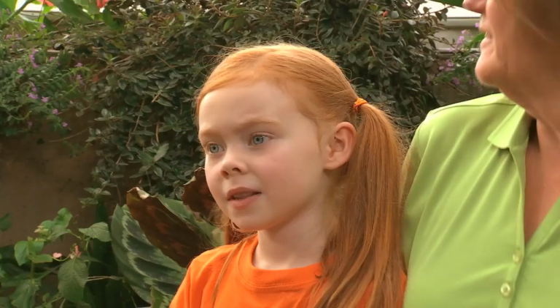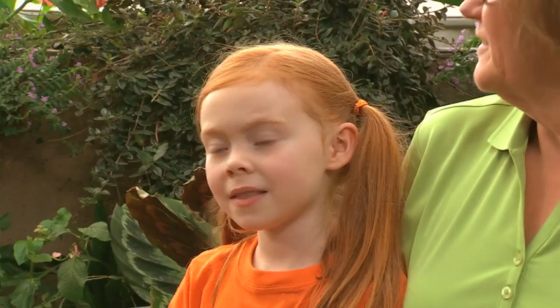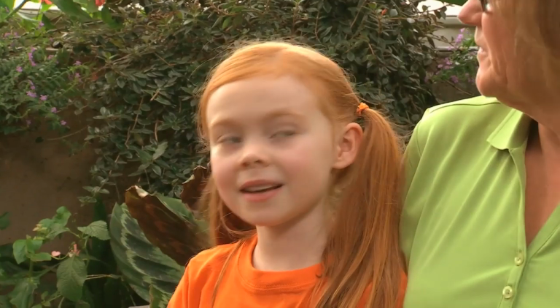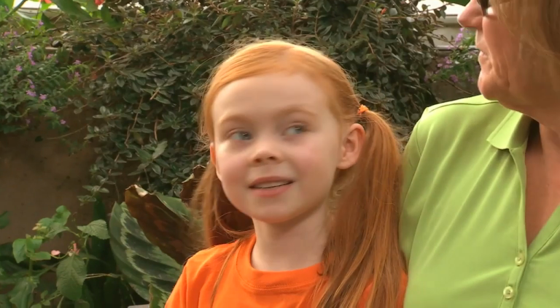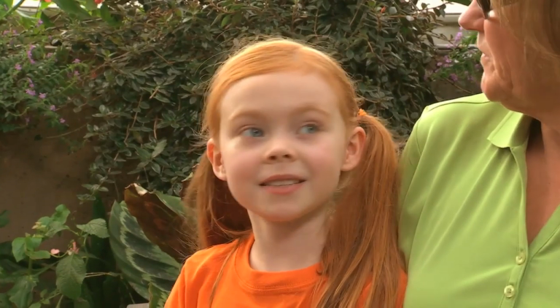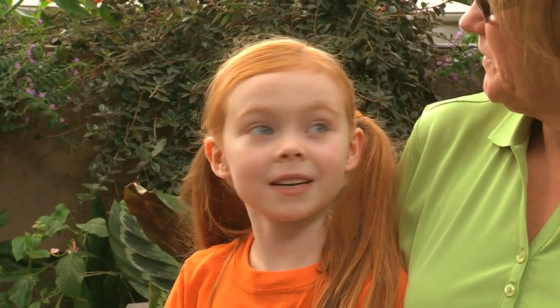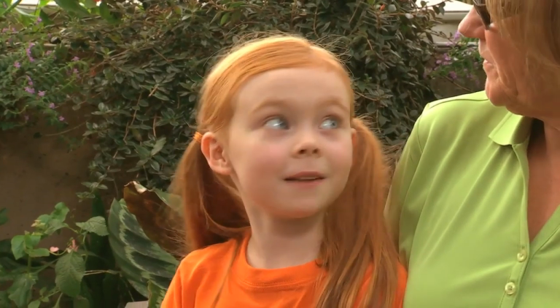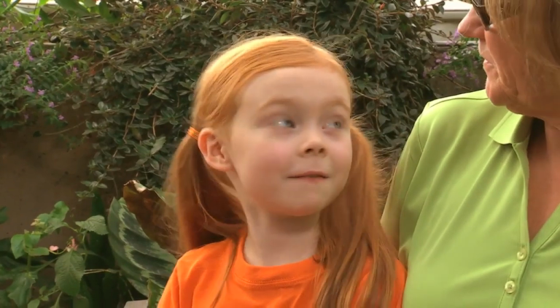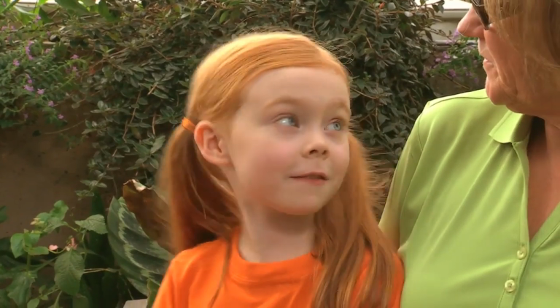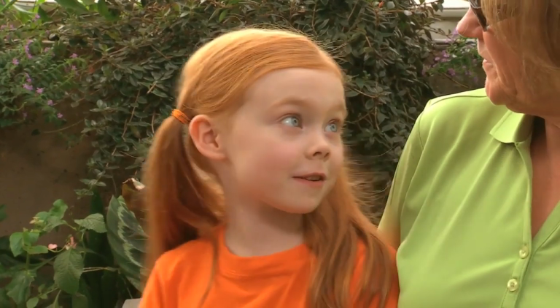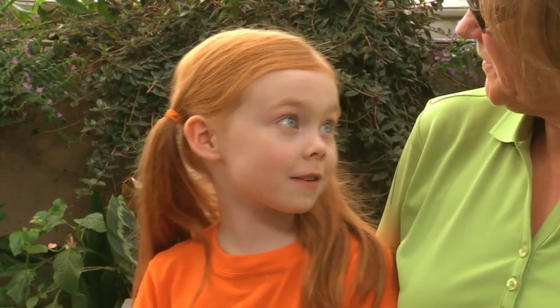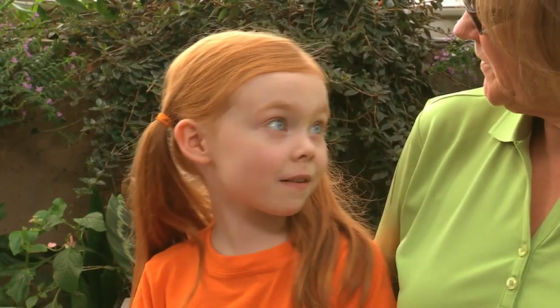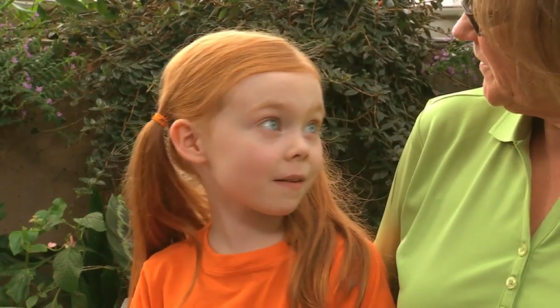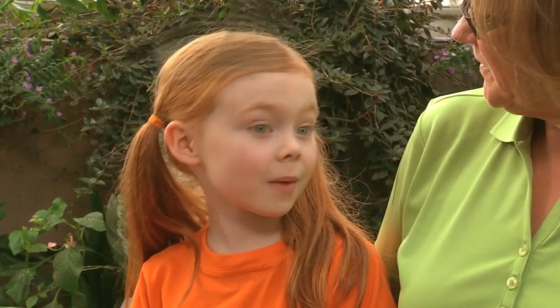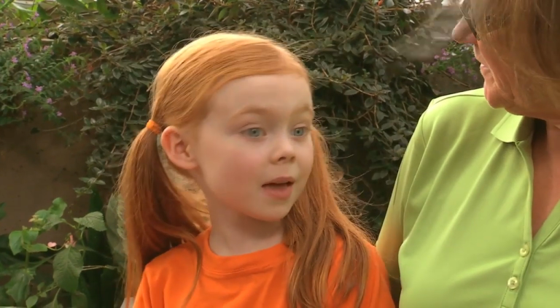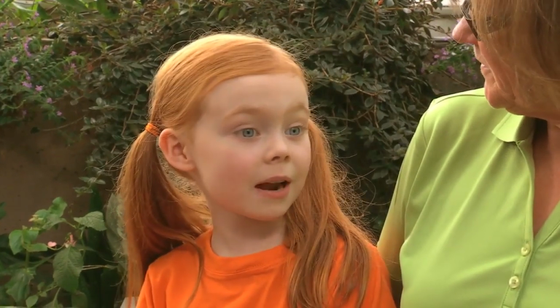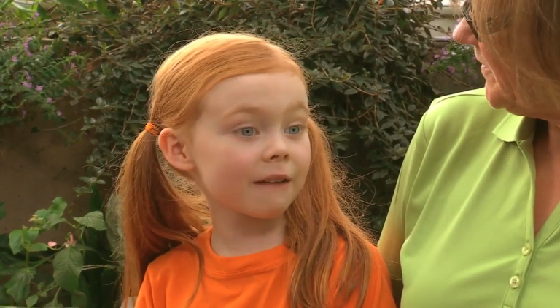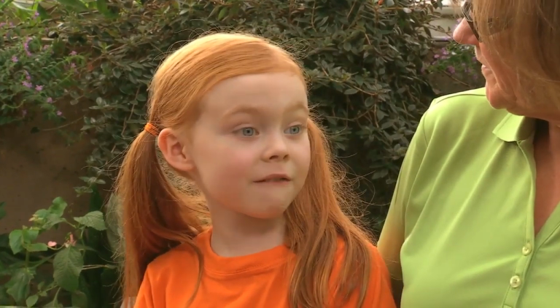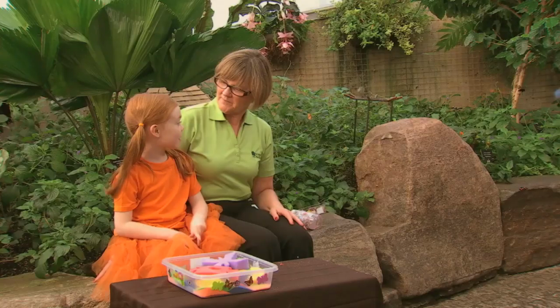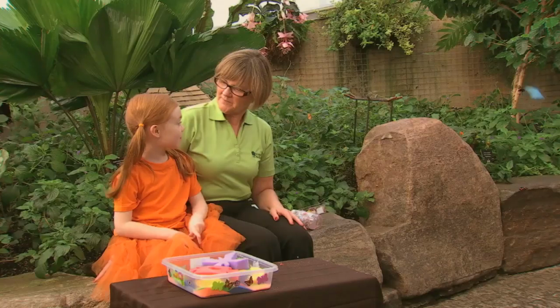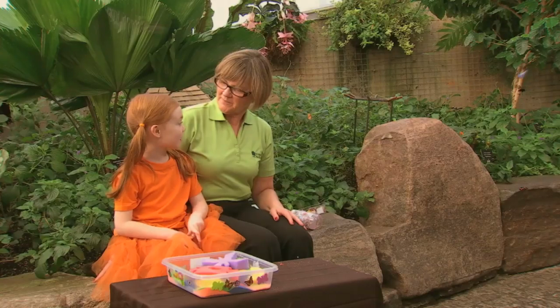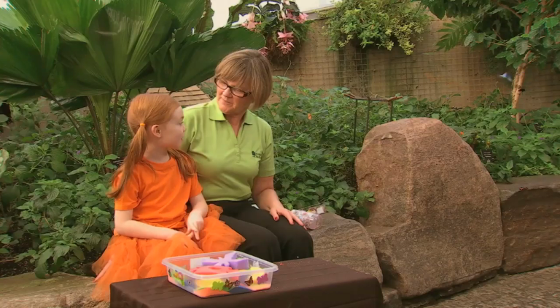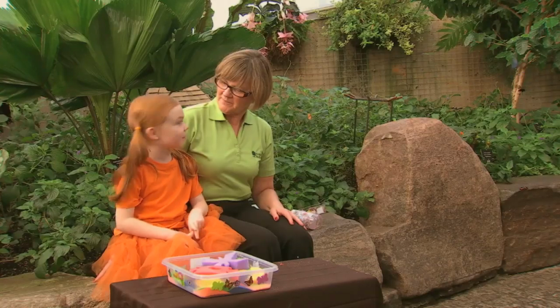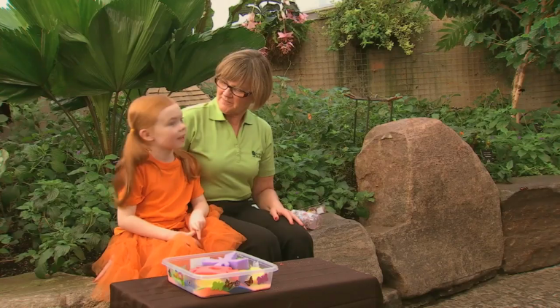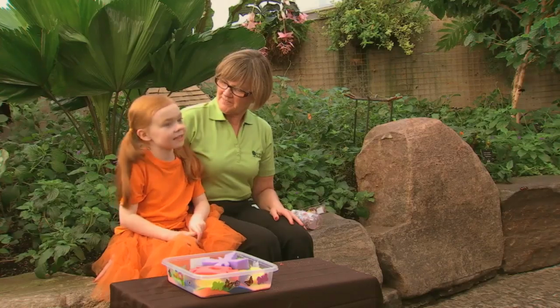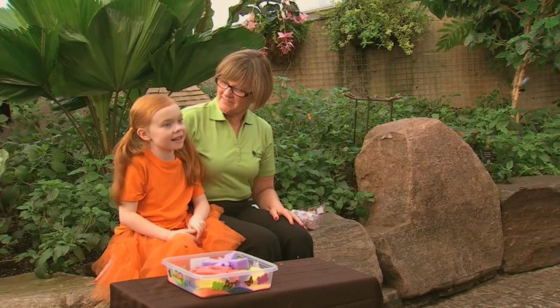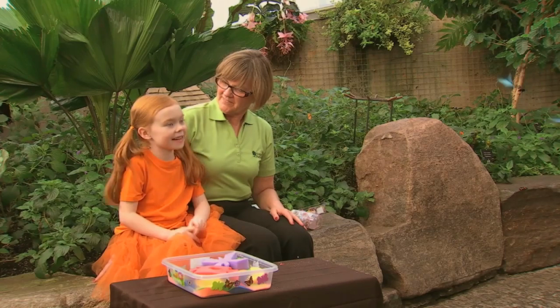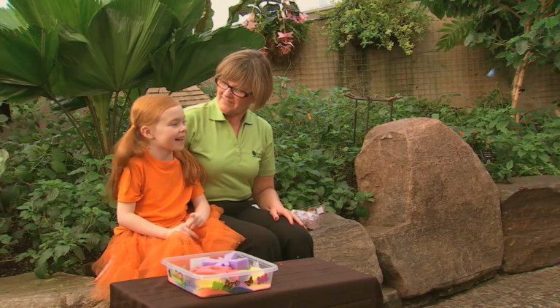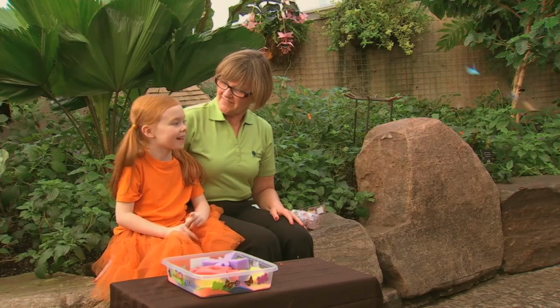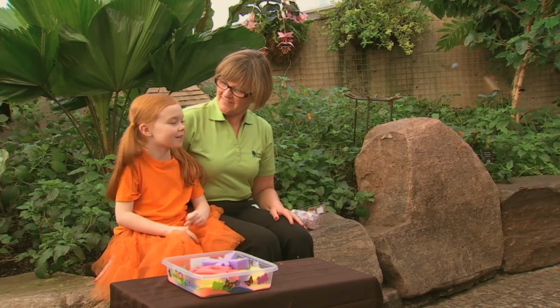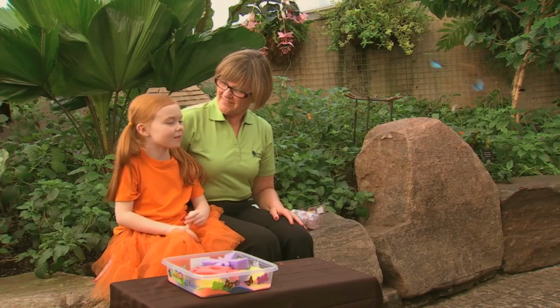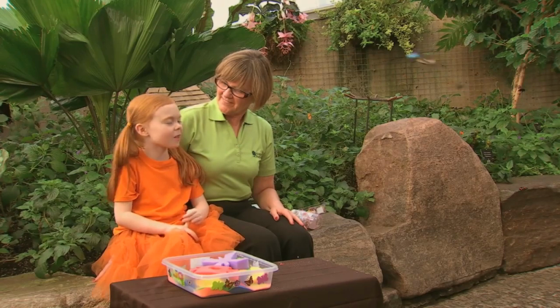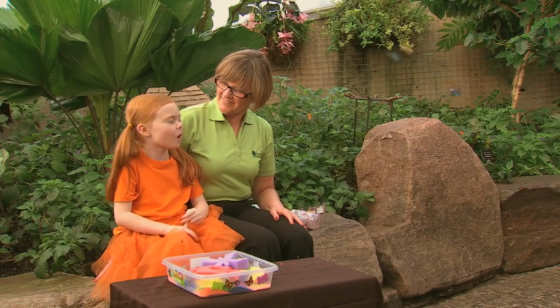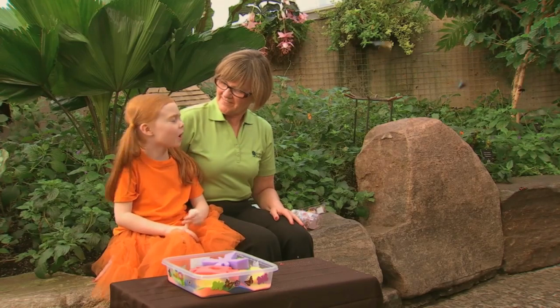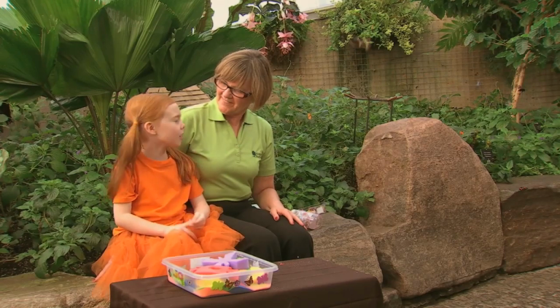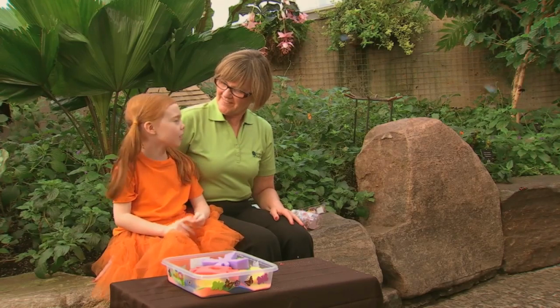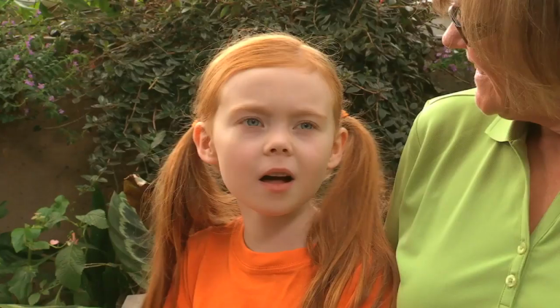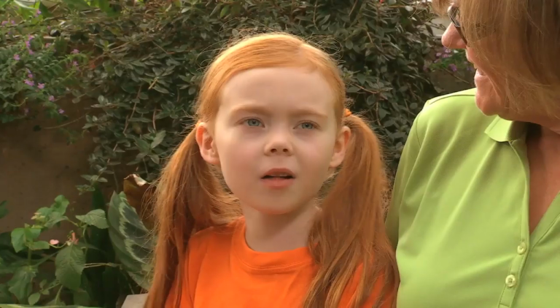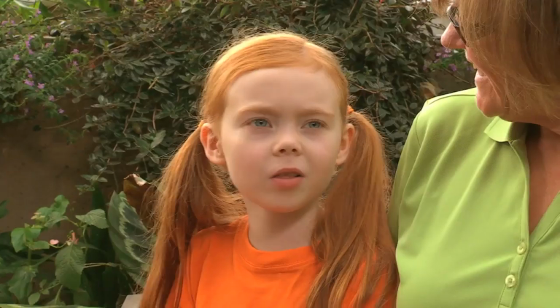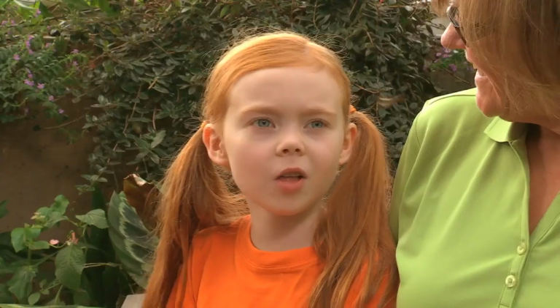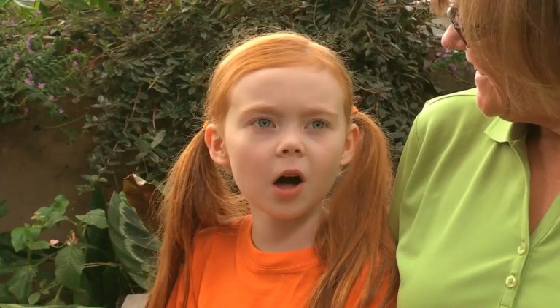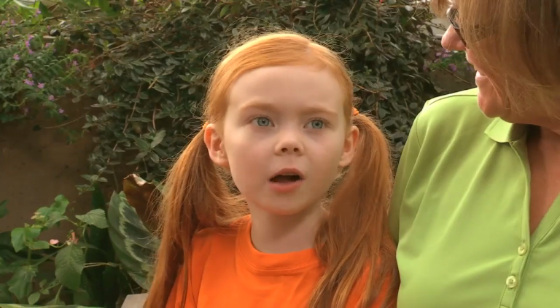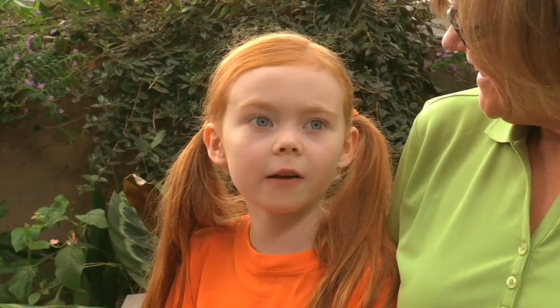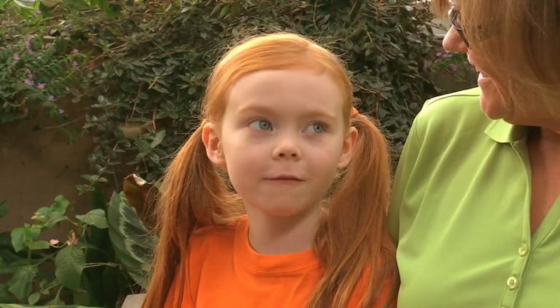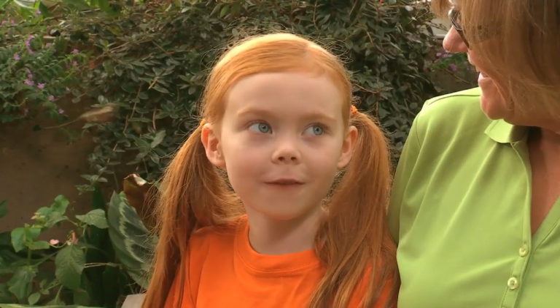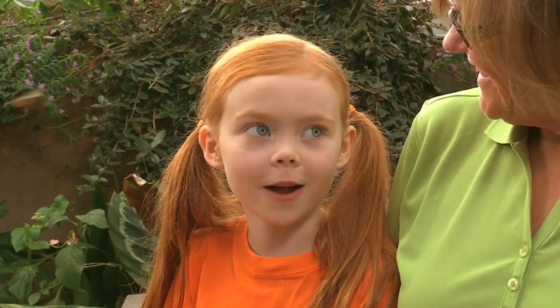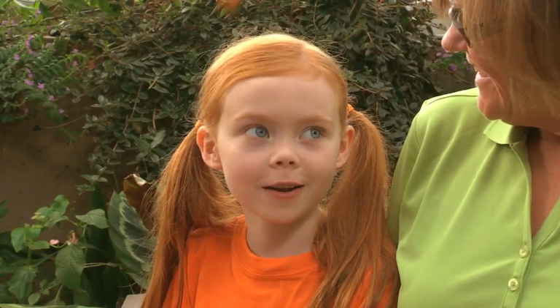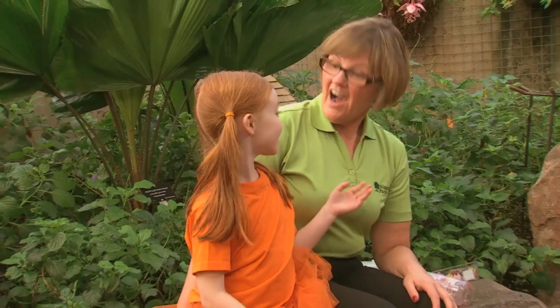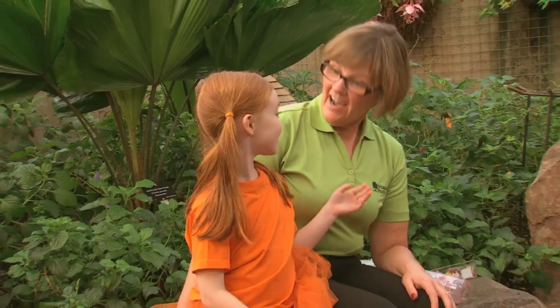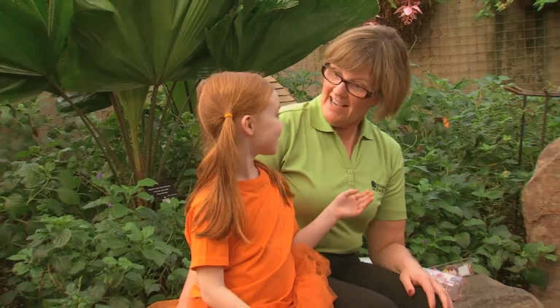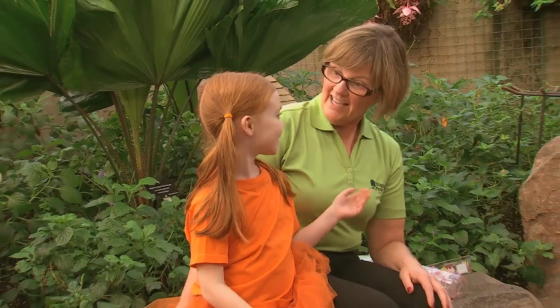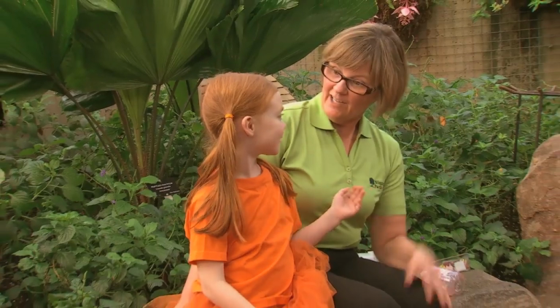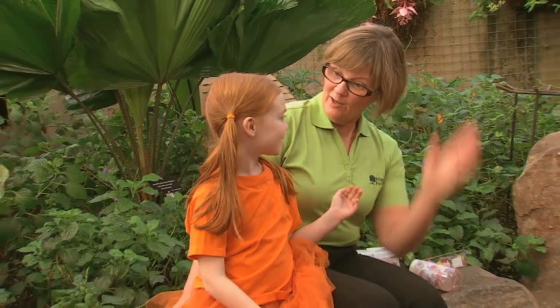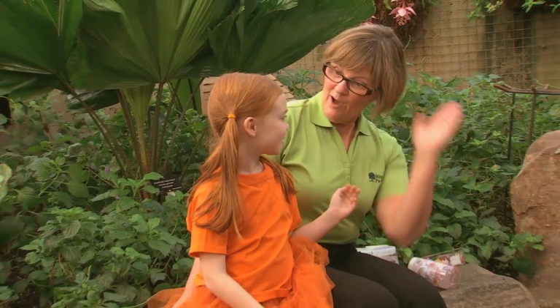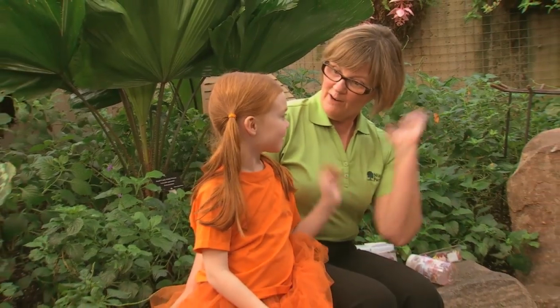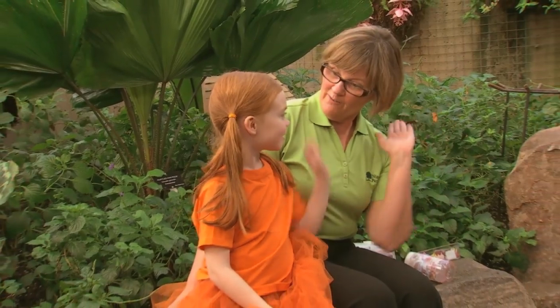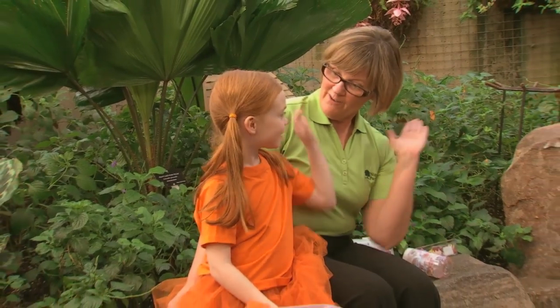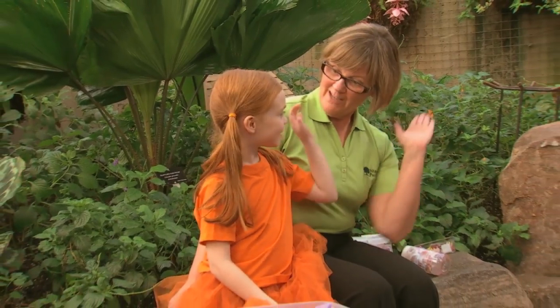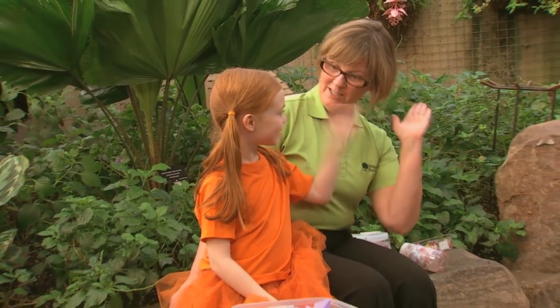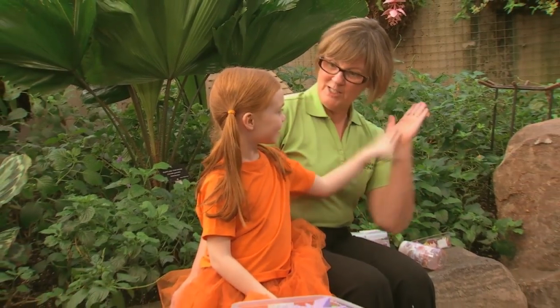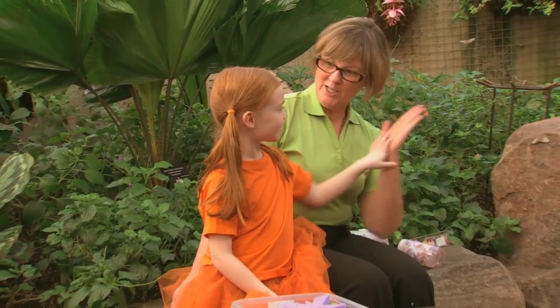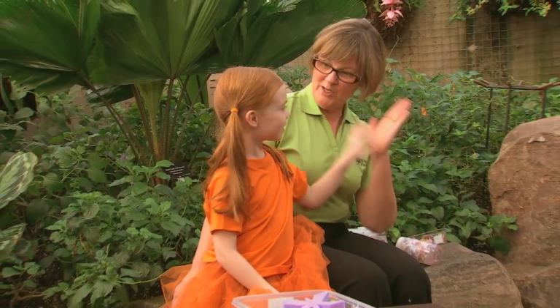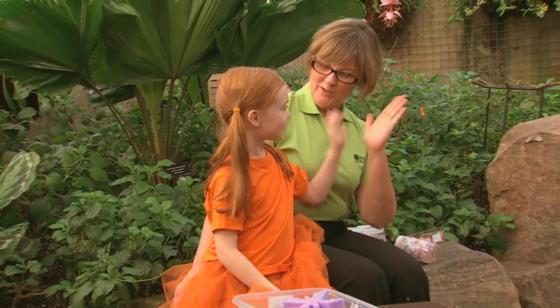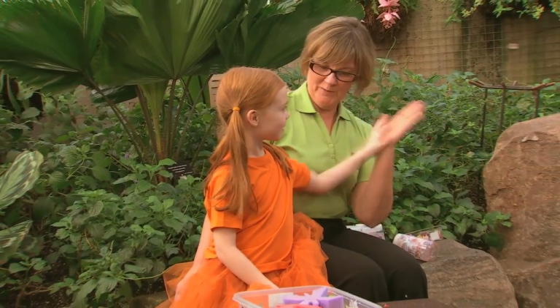Thanks, Cheryl, for showing me how to feed butterflies. I had a lot, a lot of fun. I had a lot of fun too.